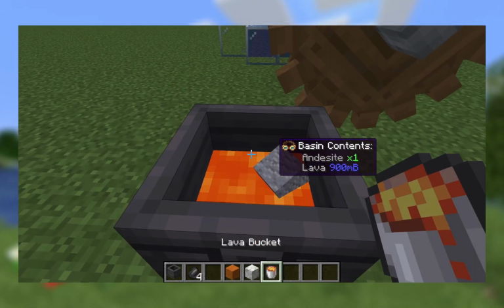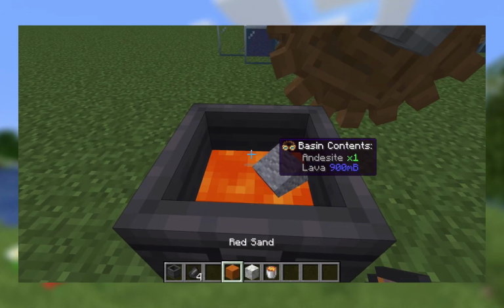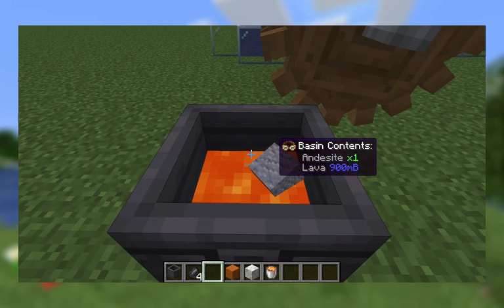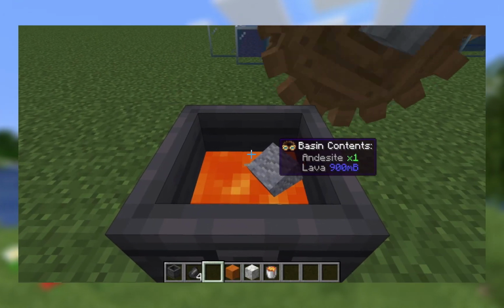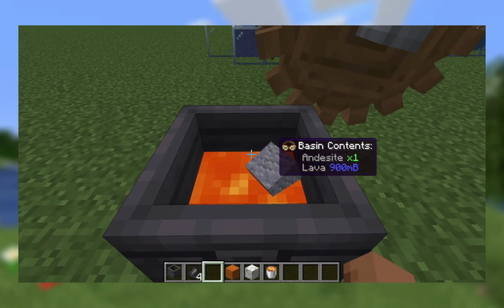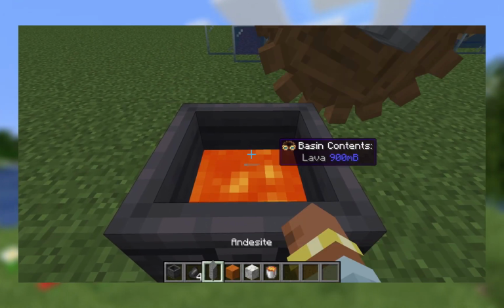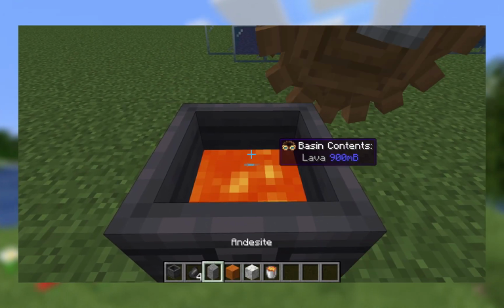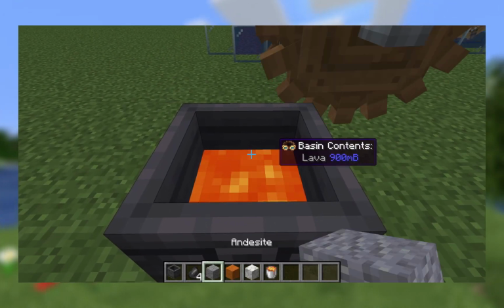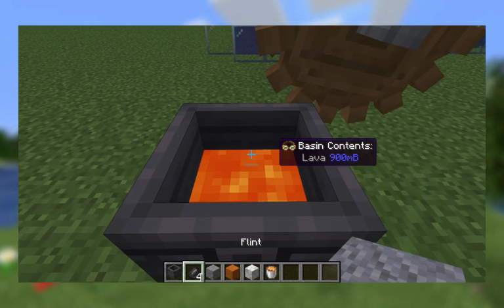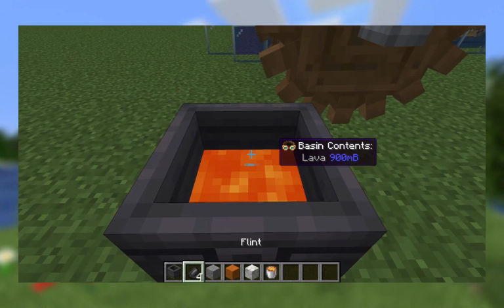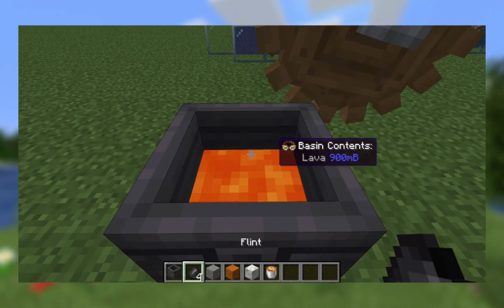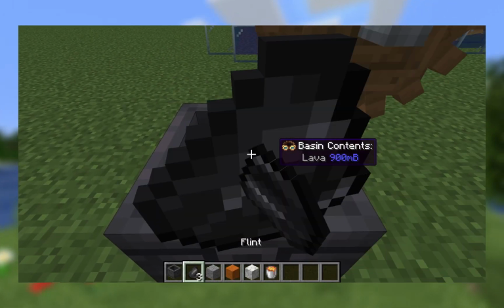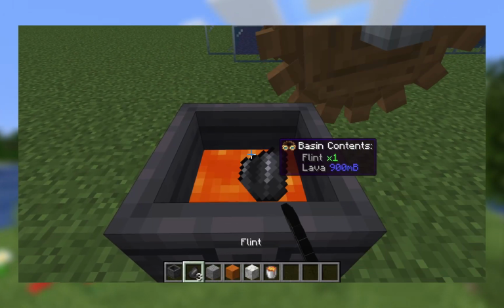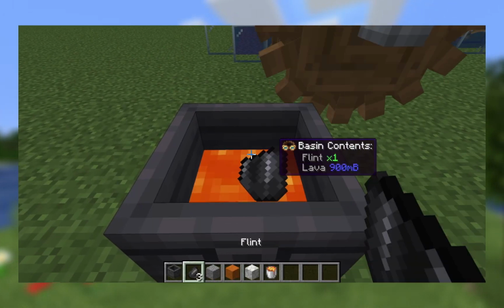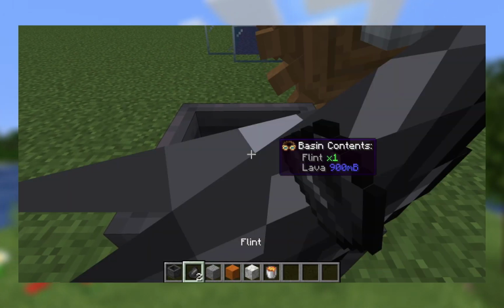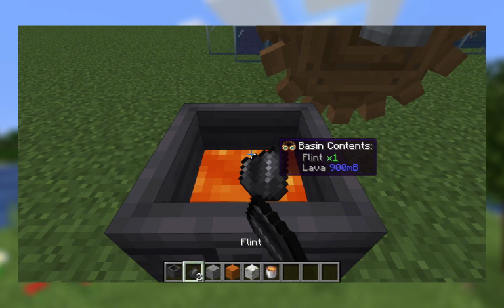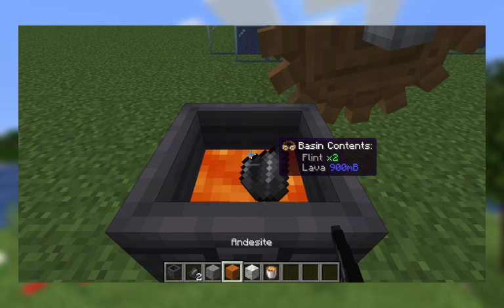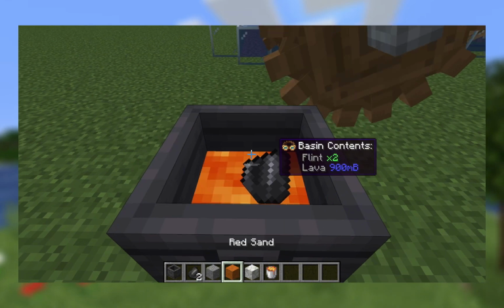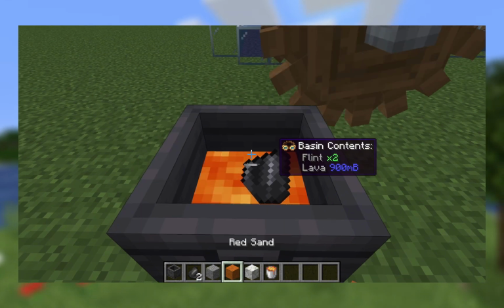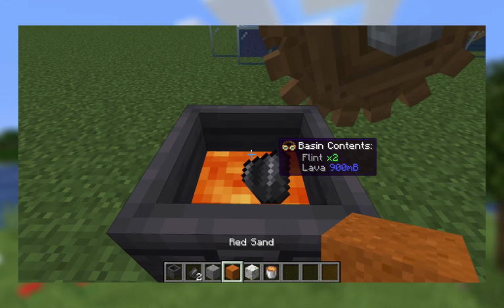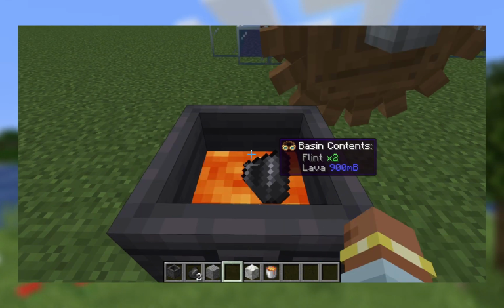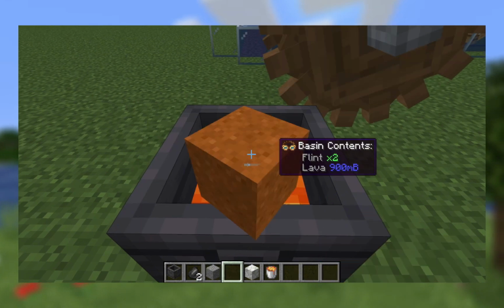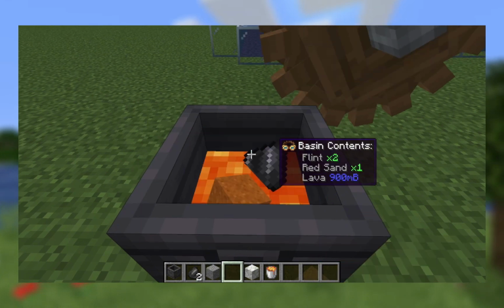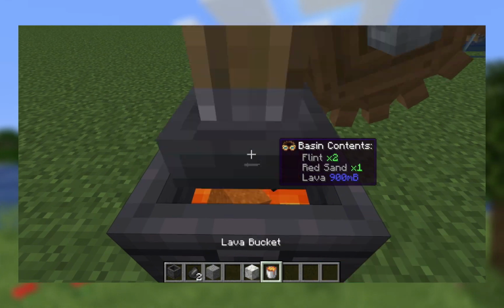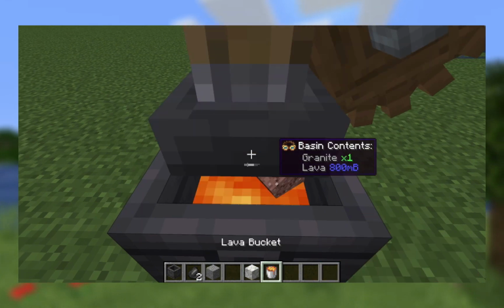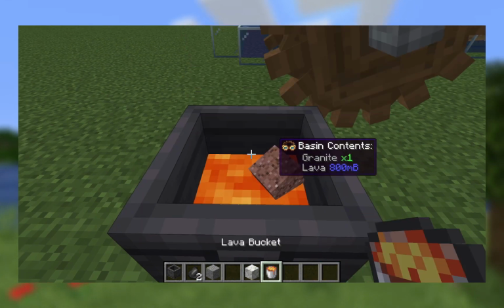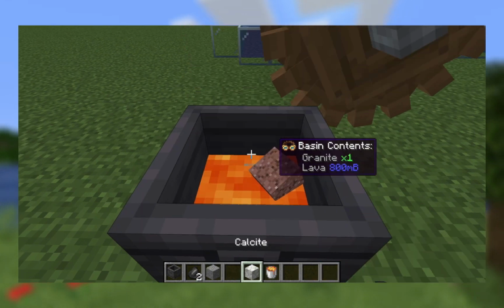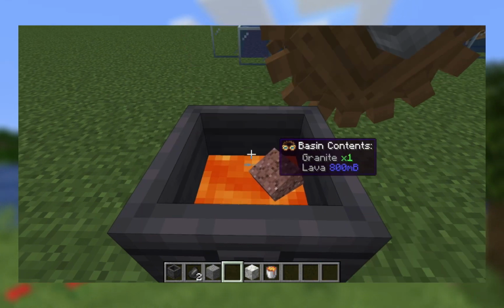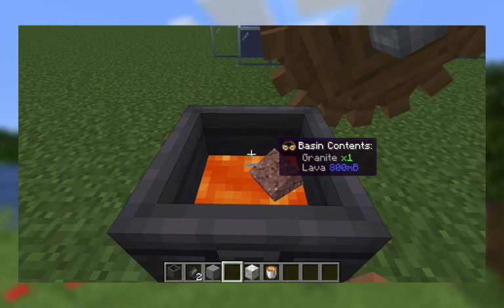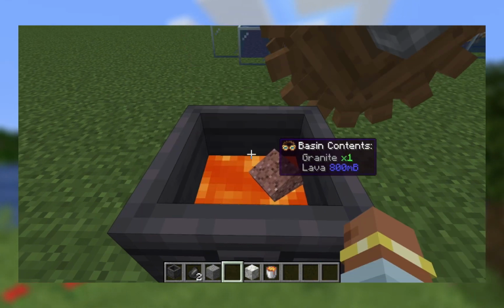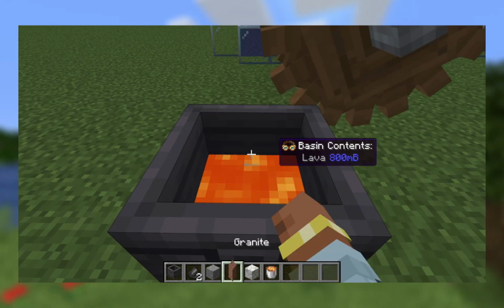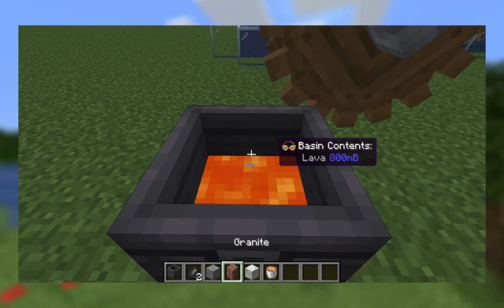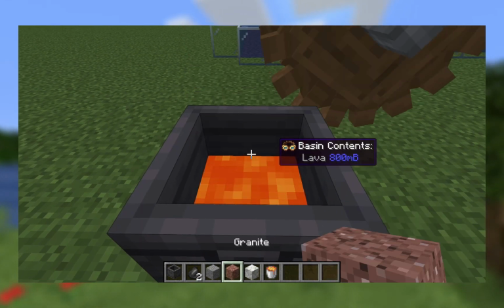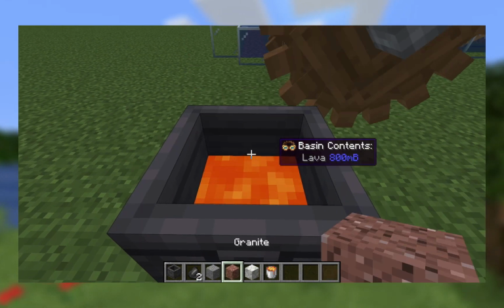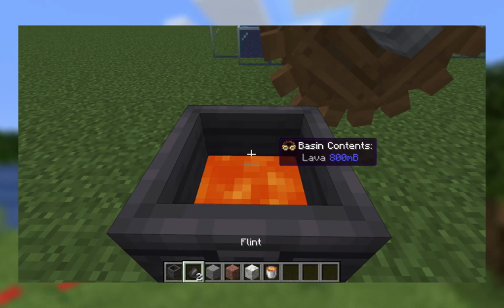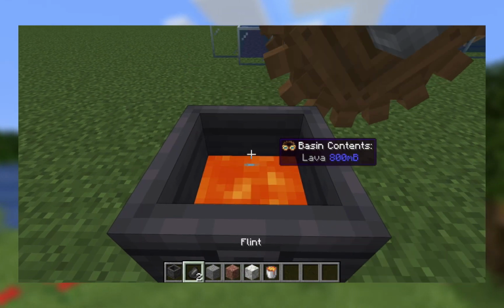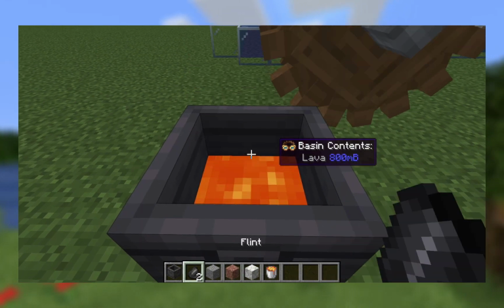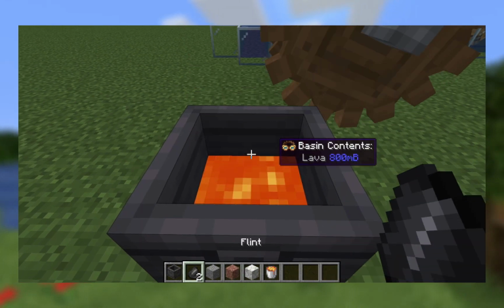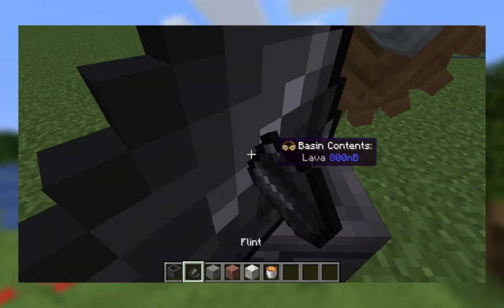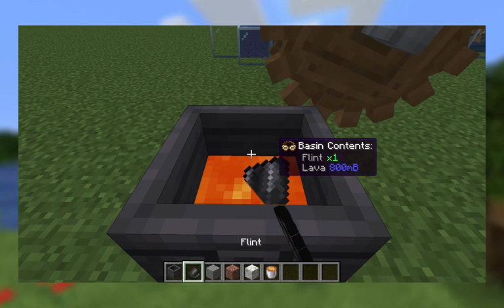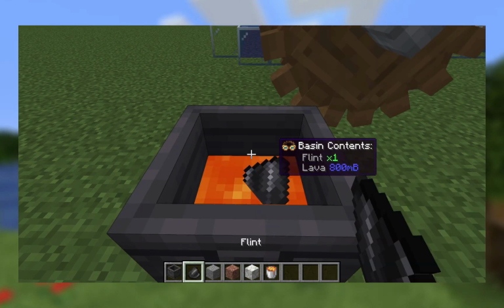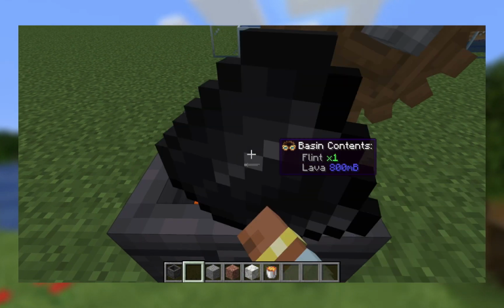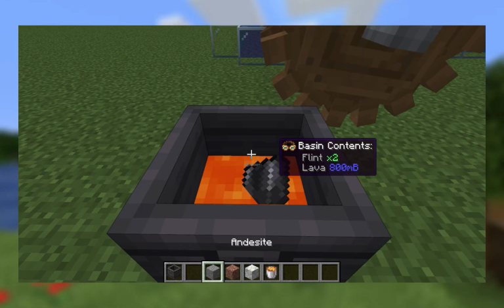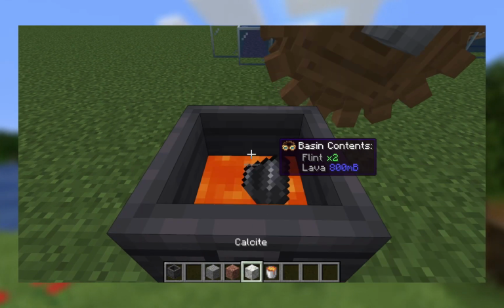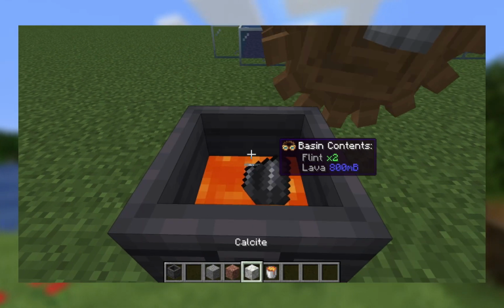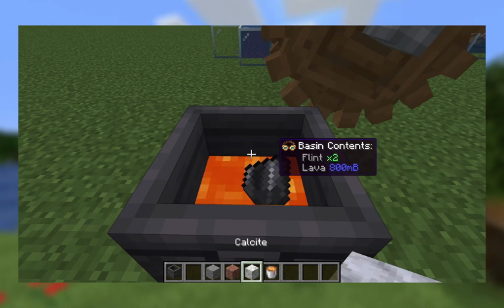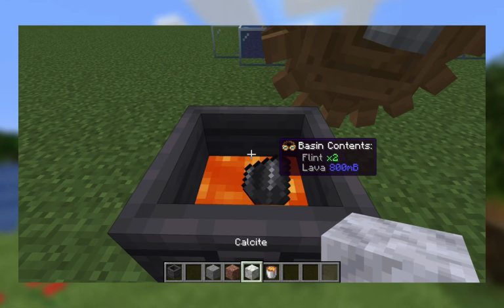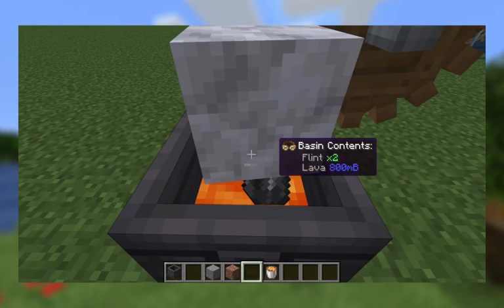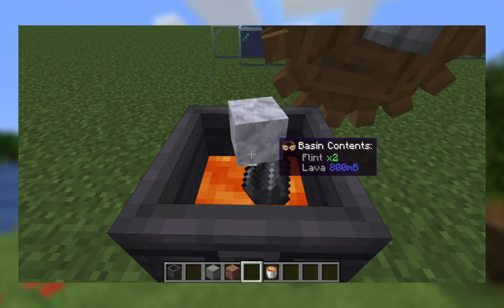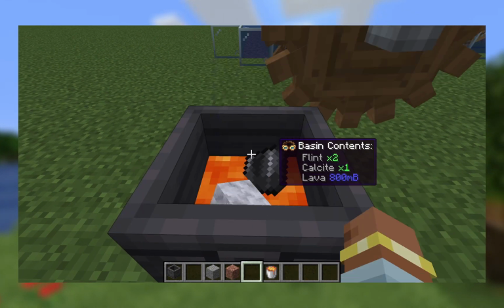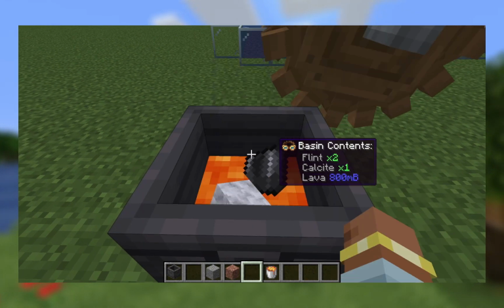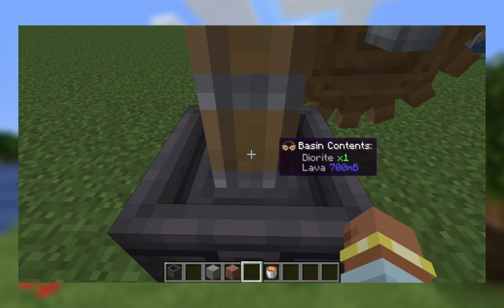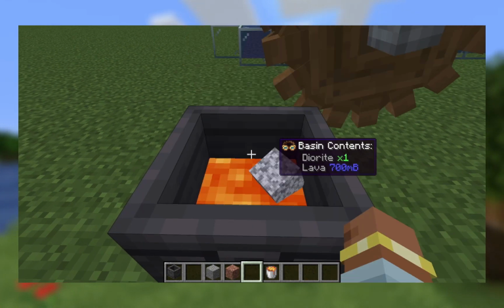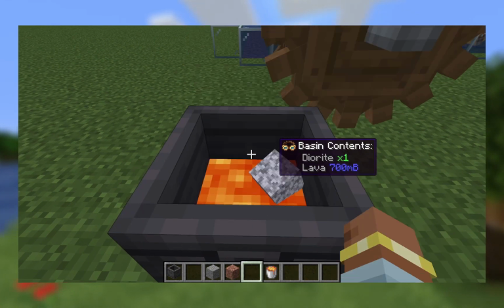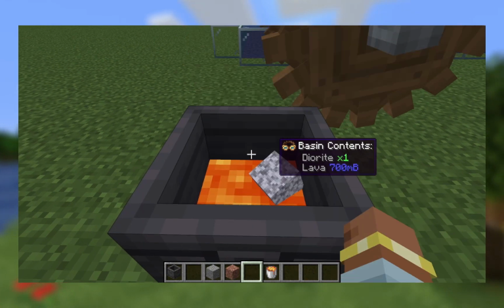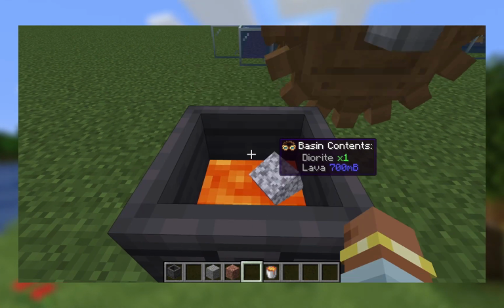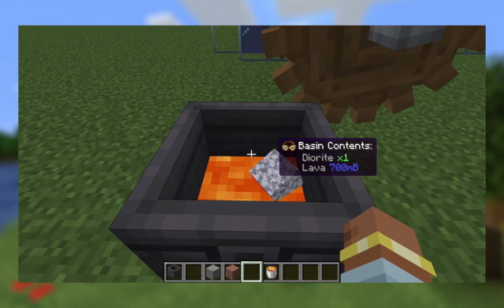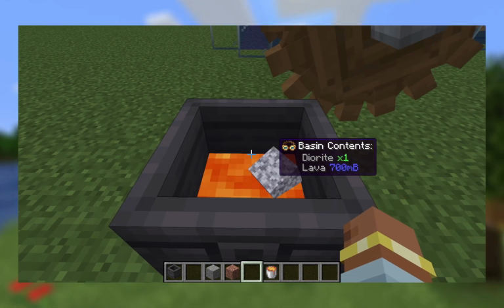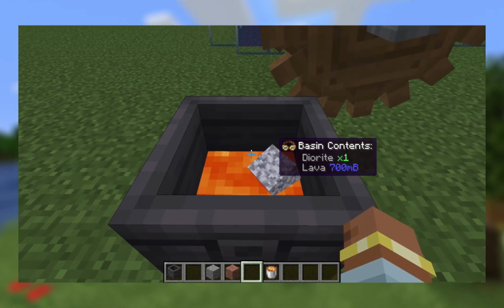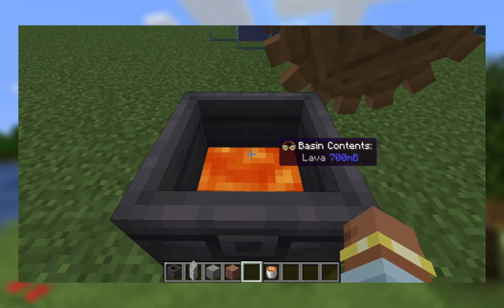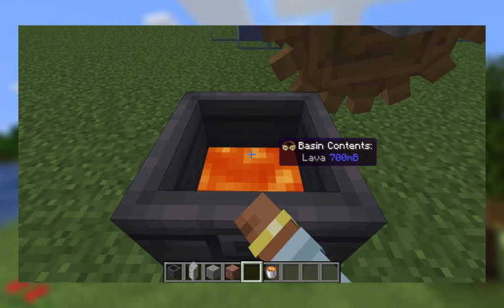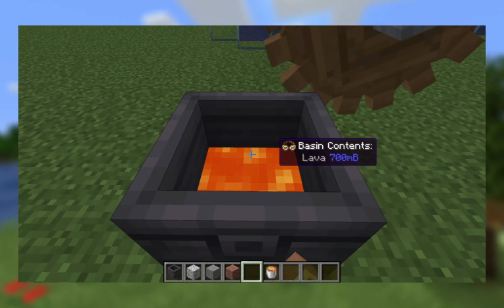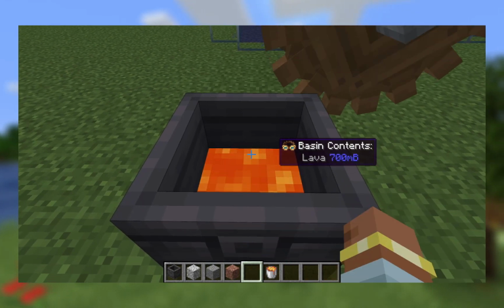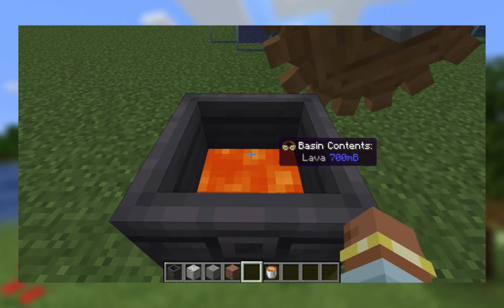Granite can be made with two flint, red sand, and 100 millibuckets of lava. Diorite can be made with two flint, calcite, and 100 millibuckets of lava.